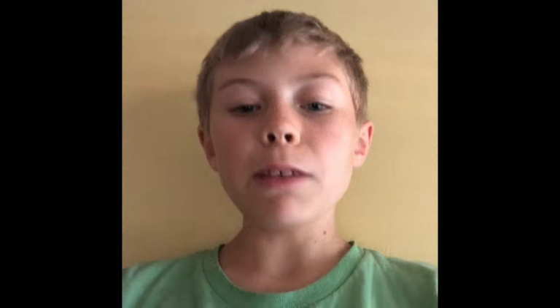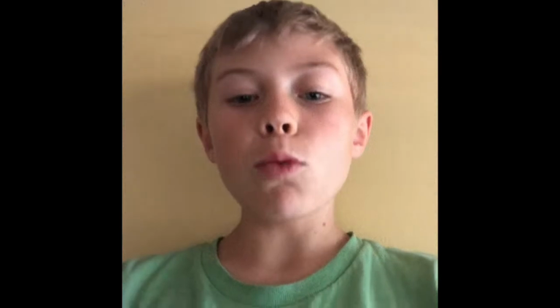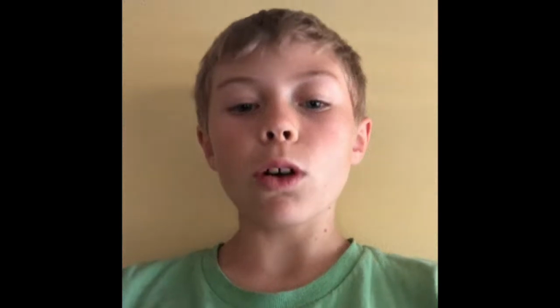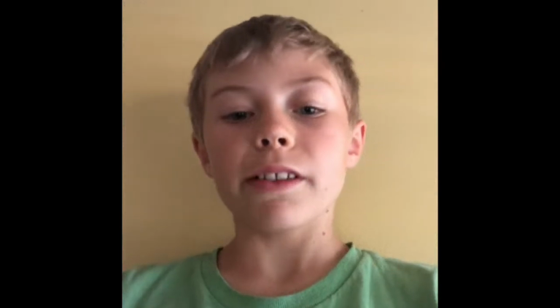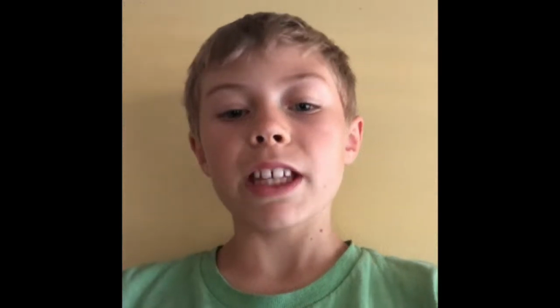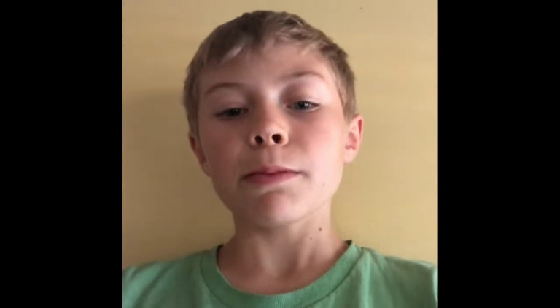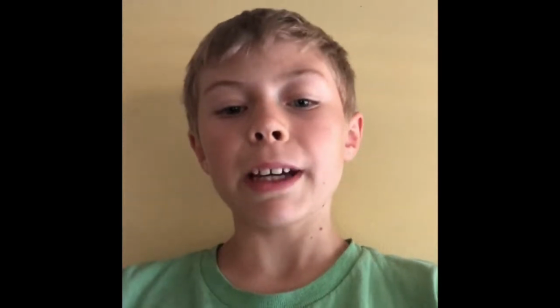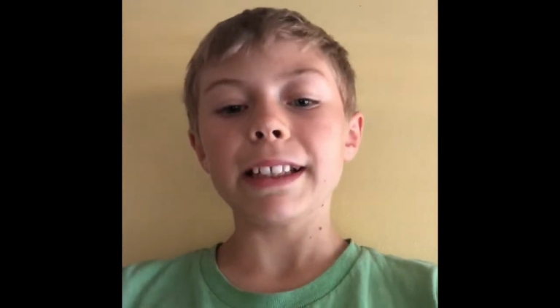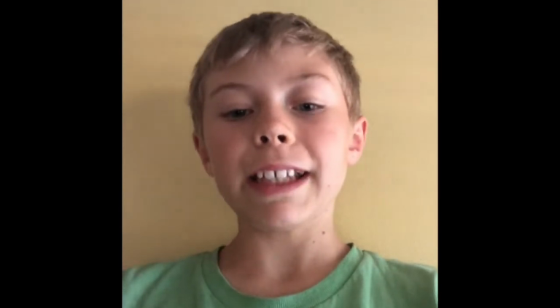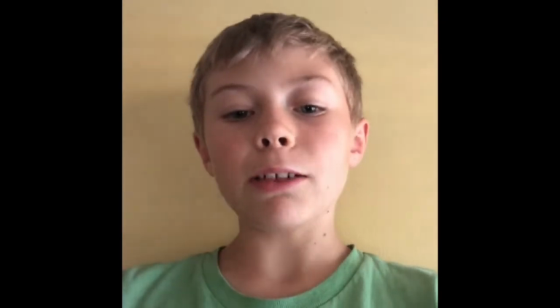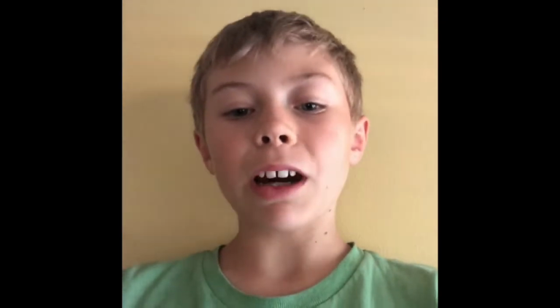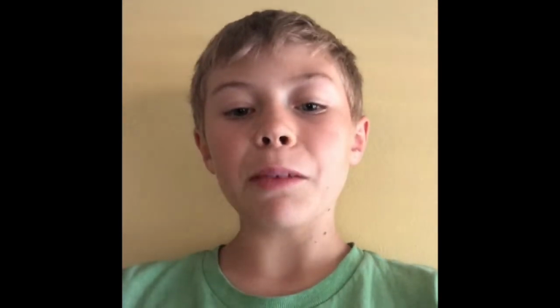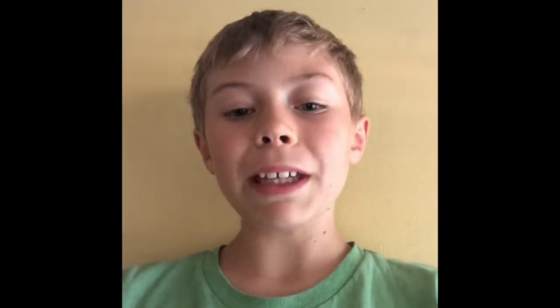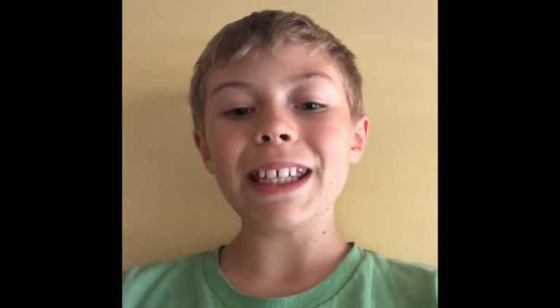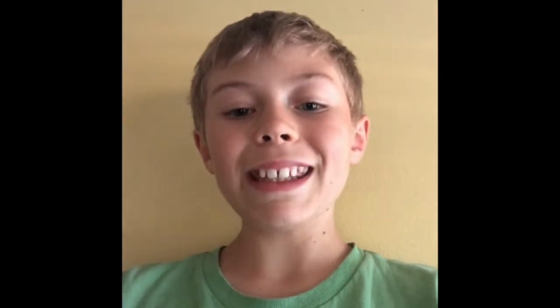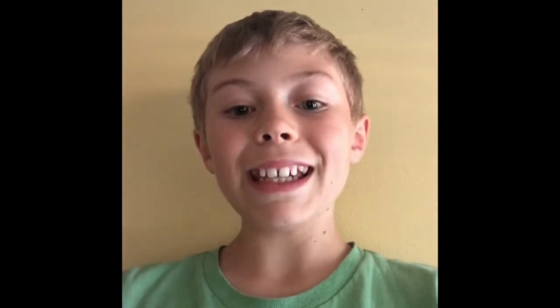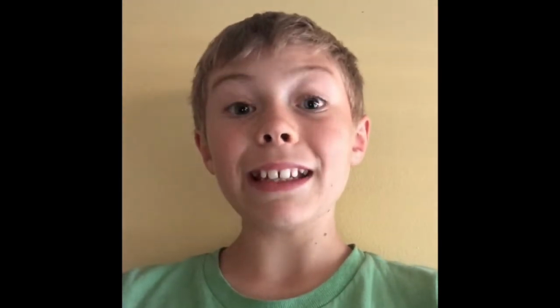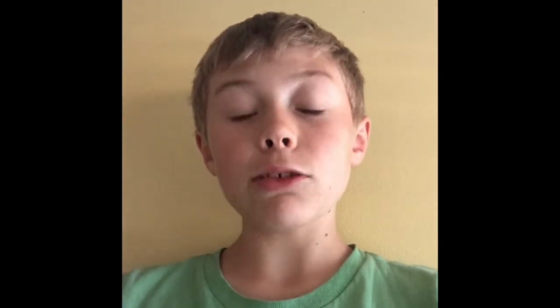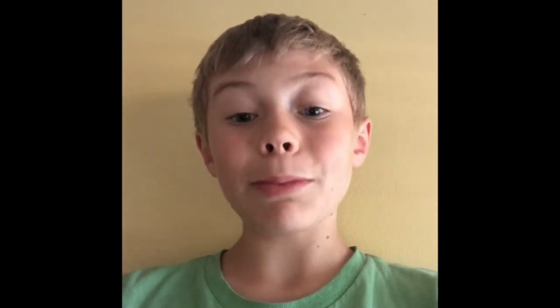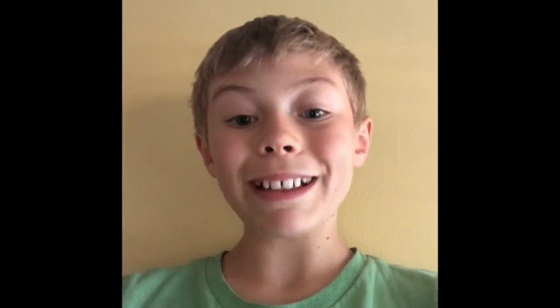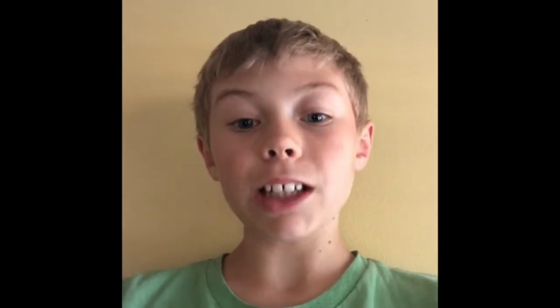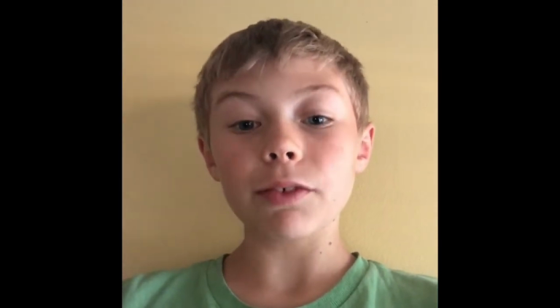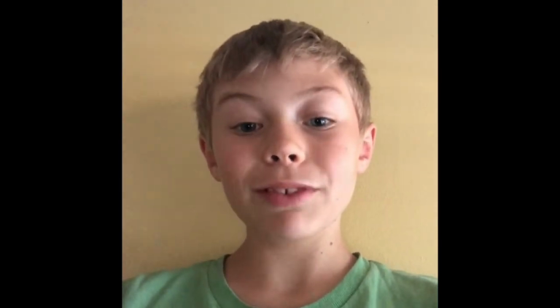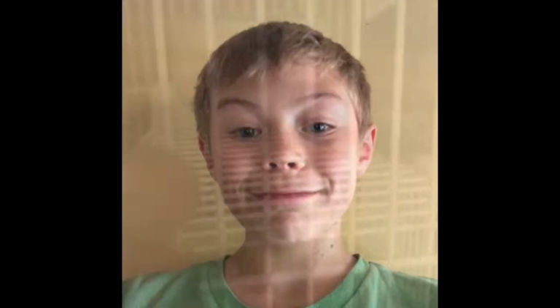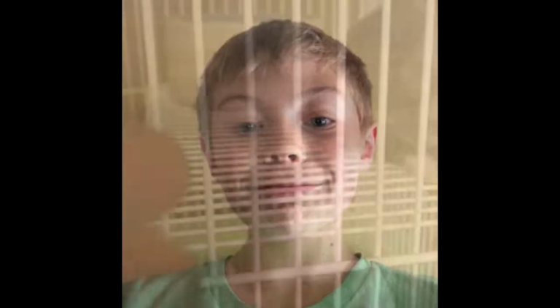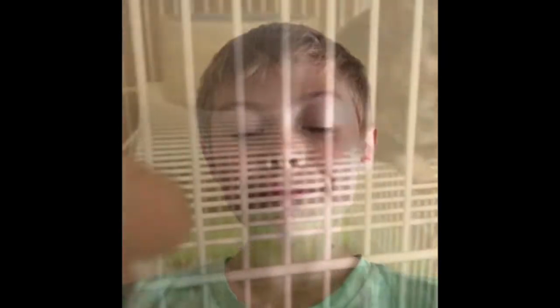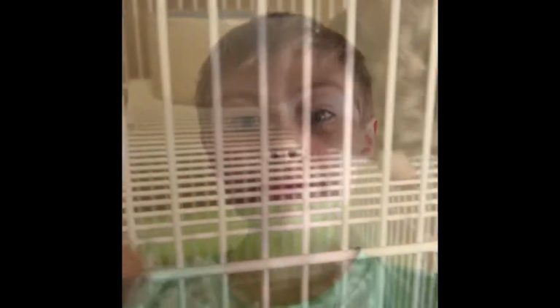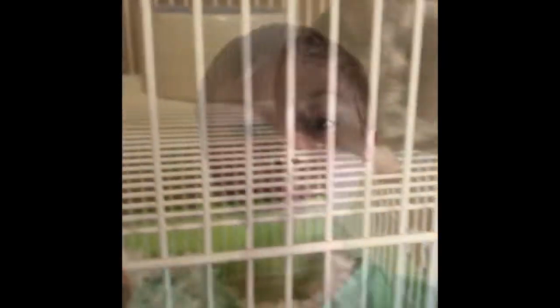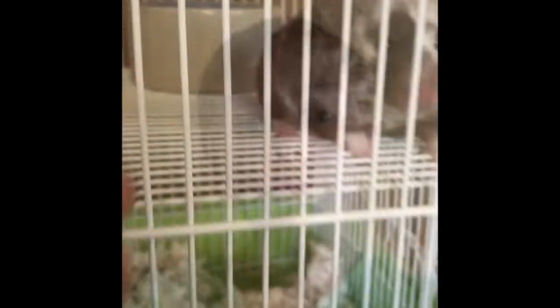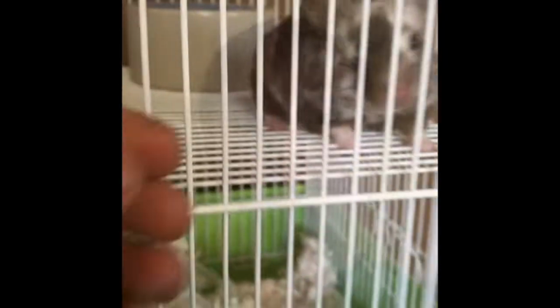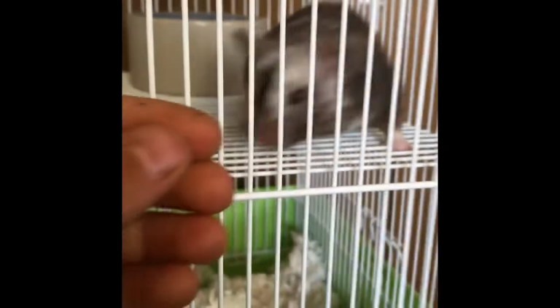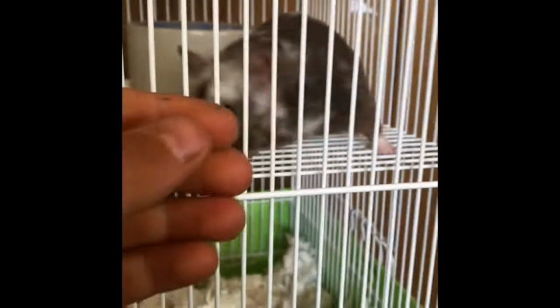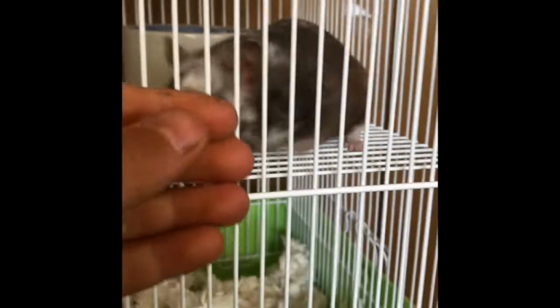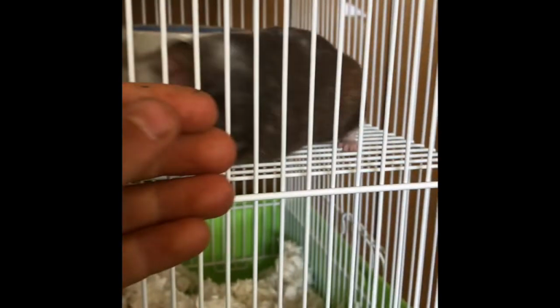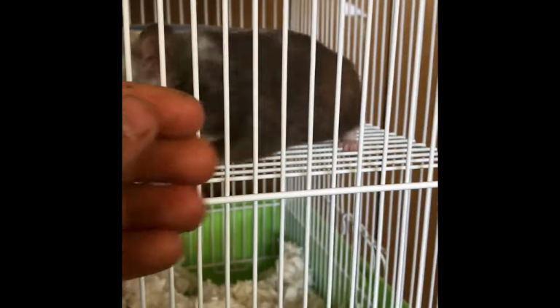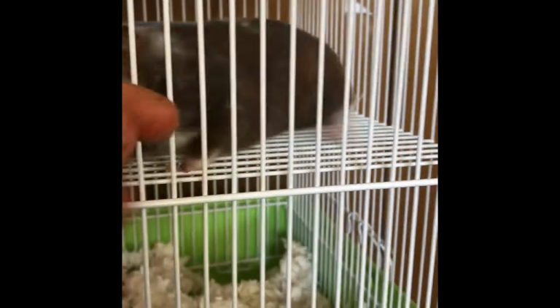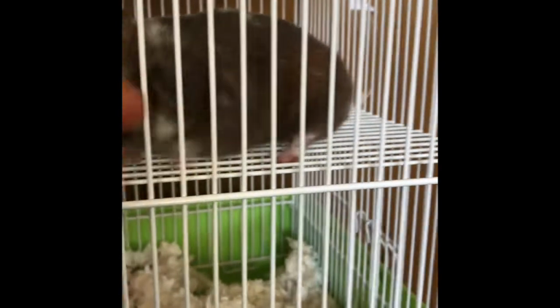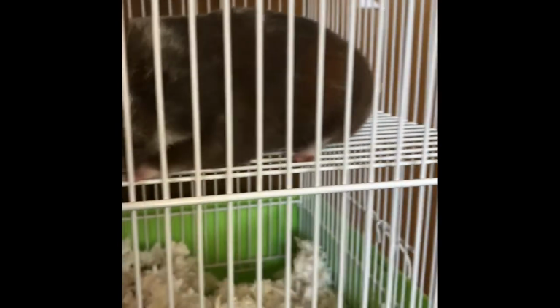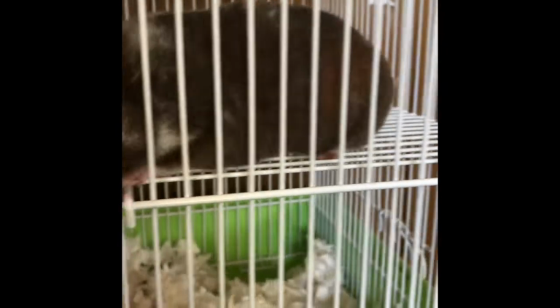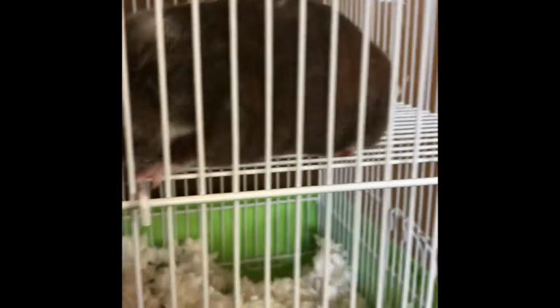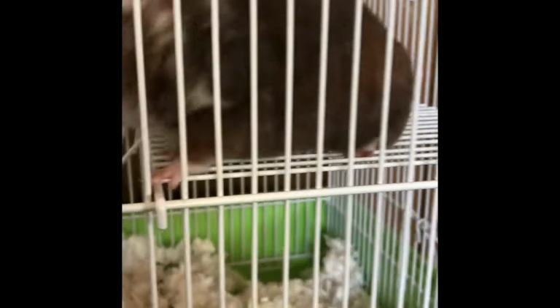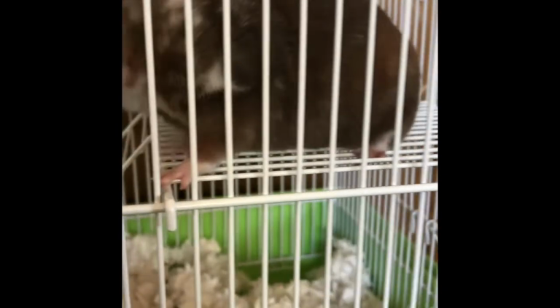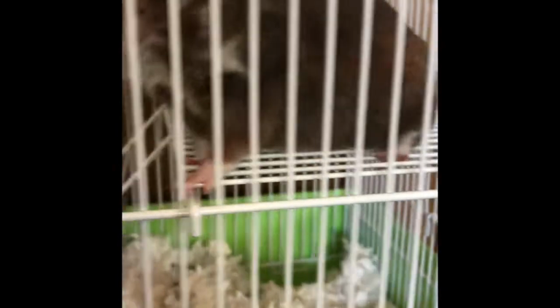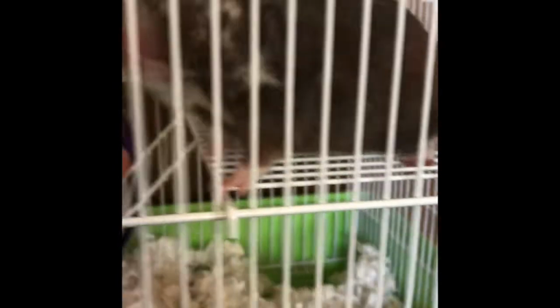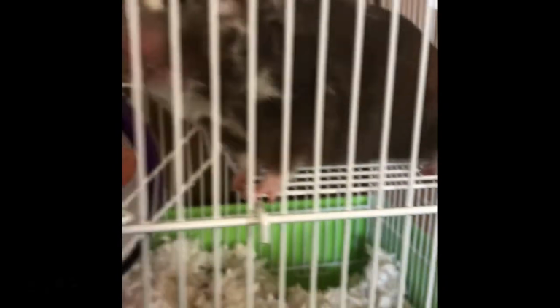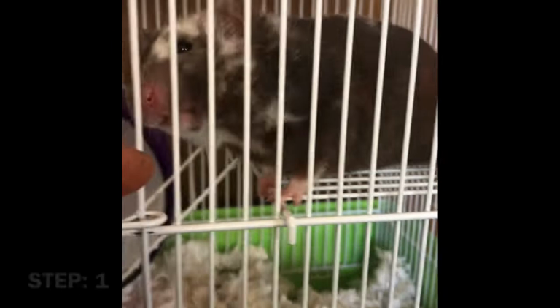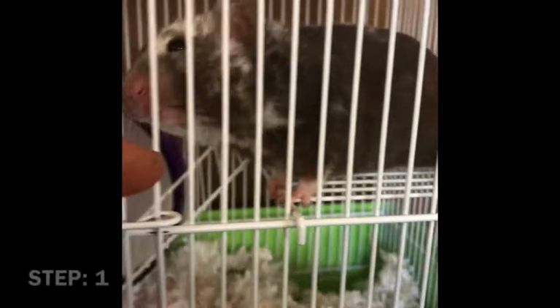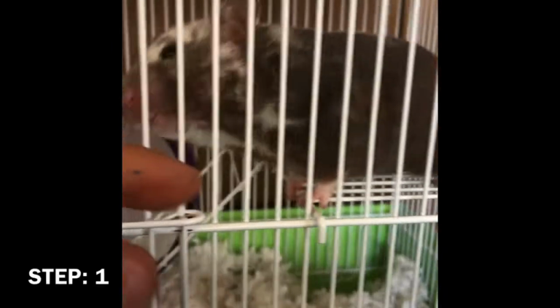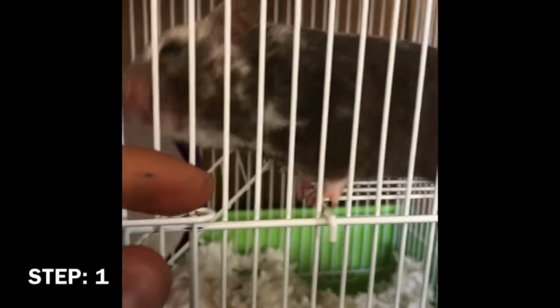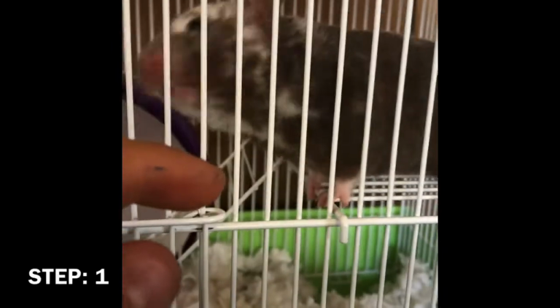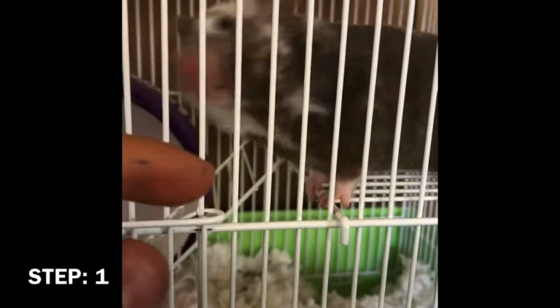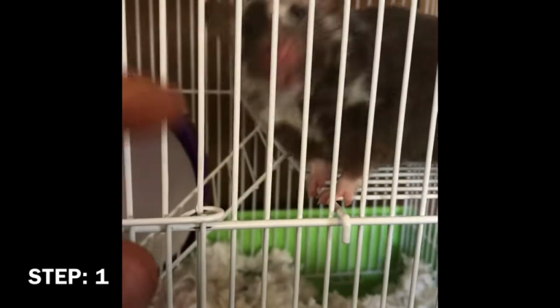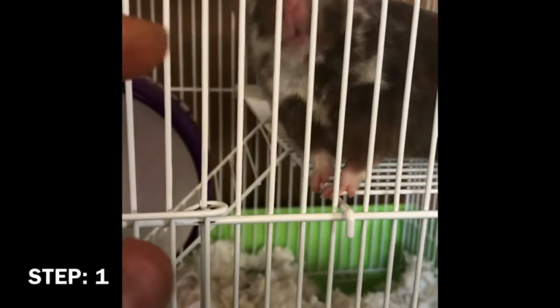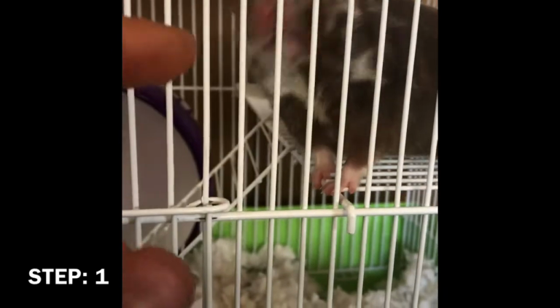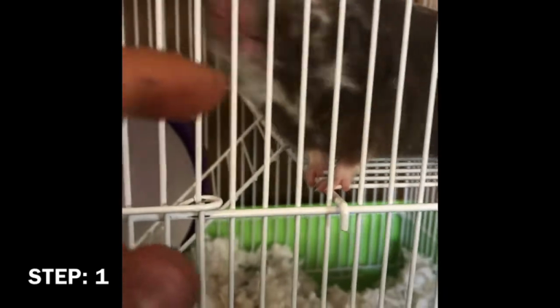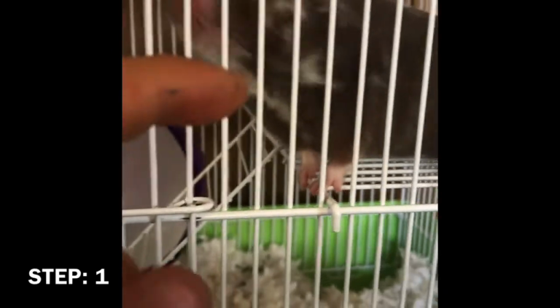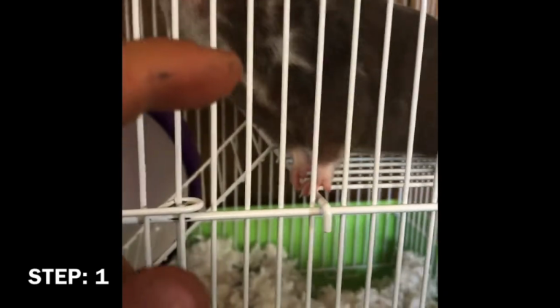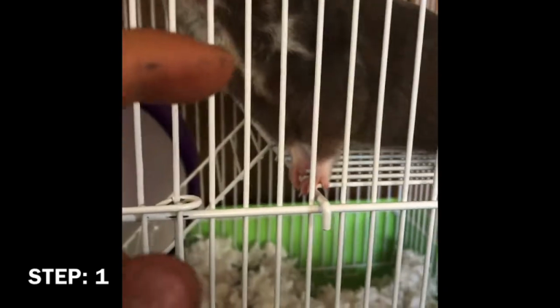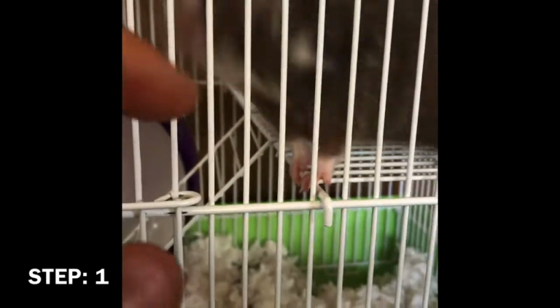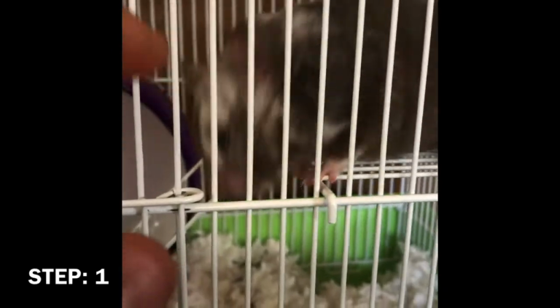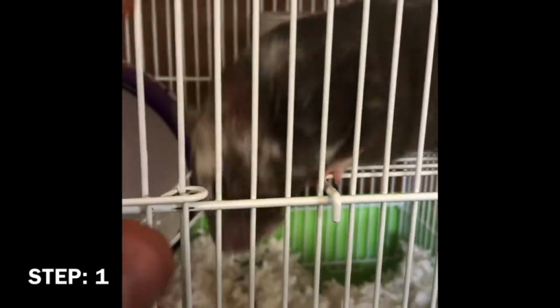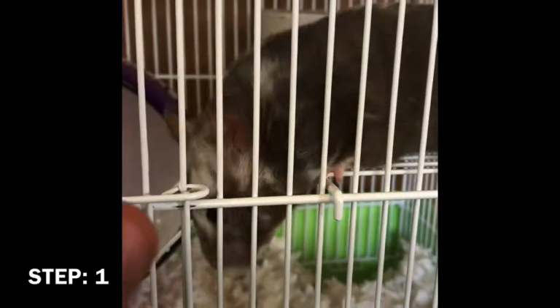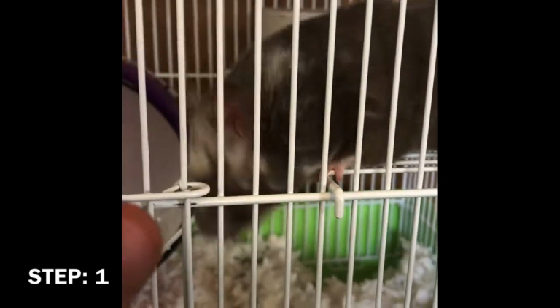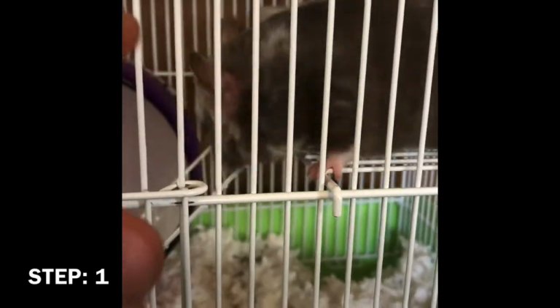Be warned, this might take a while, but in the end it will pay off. Step 1: Spend time with your hamster.